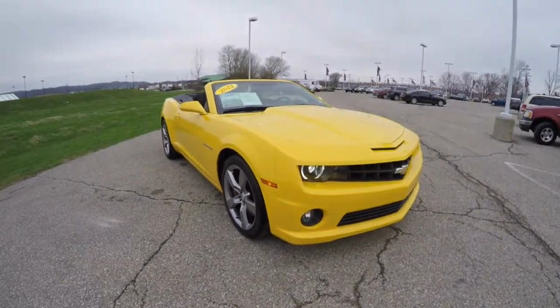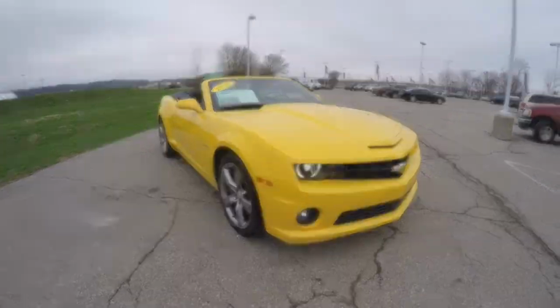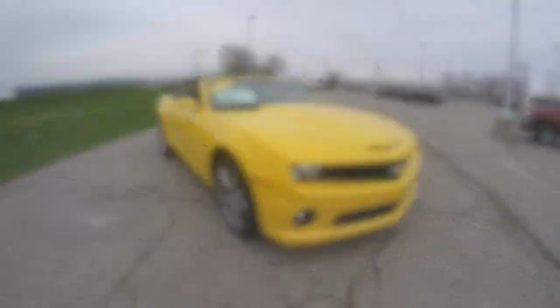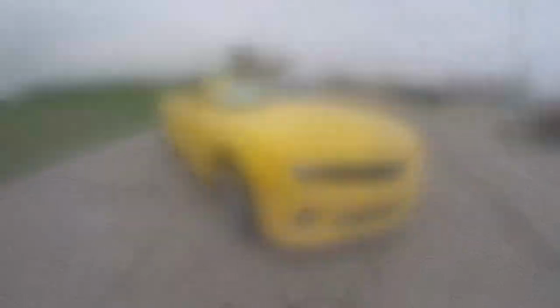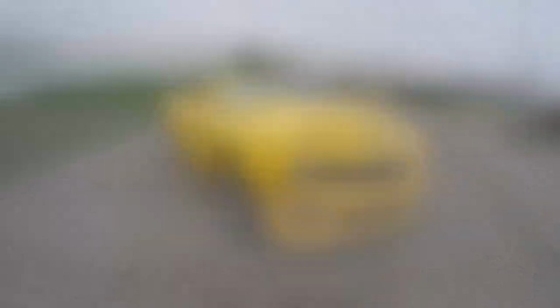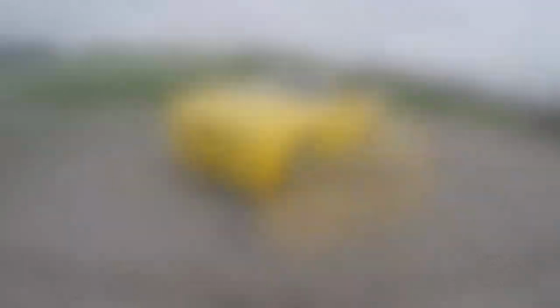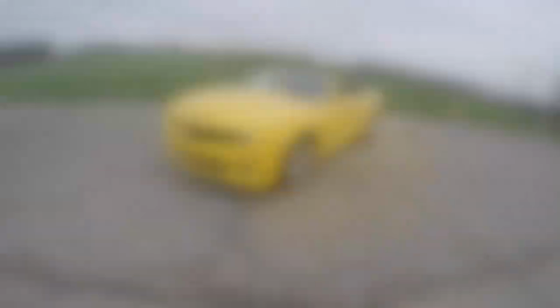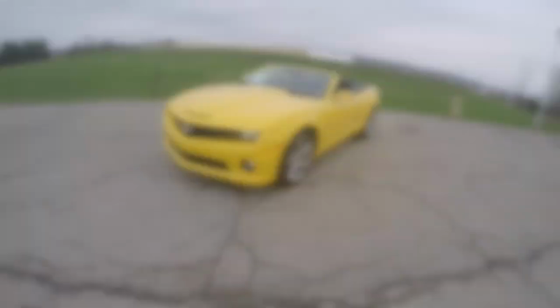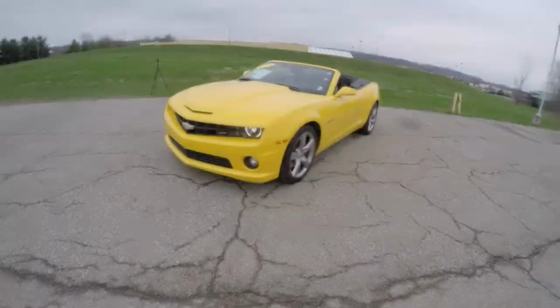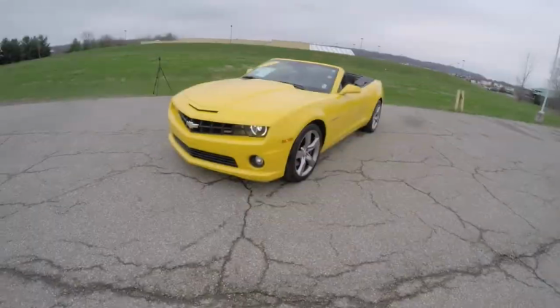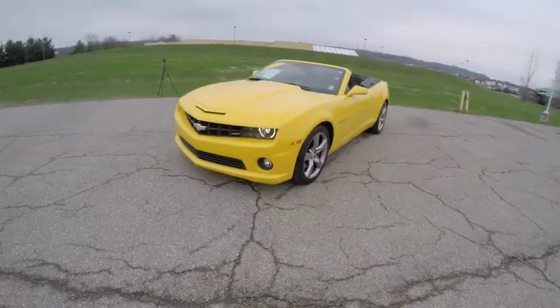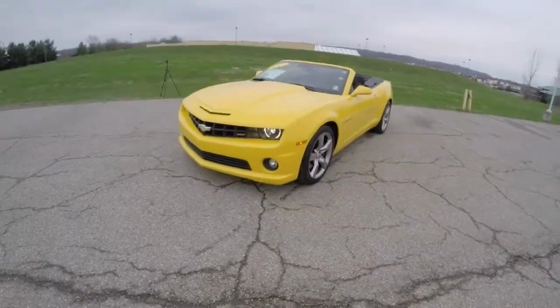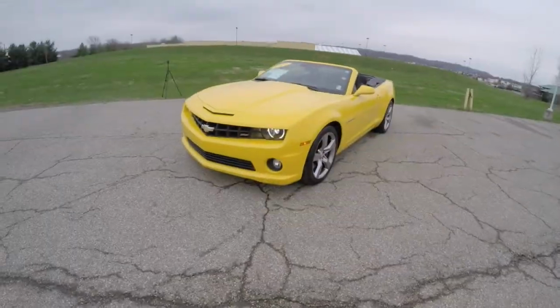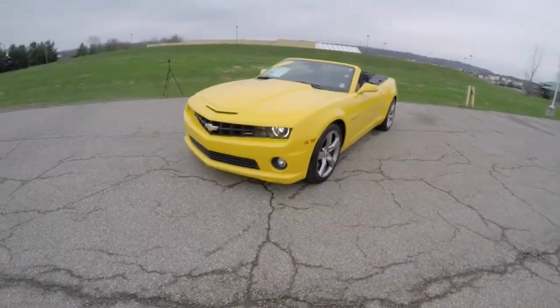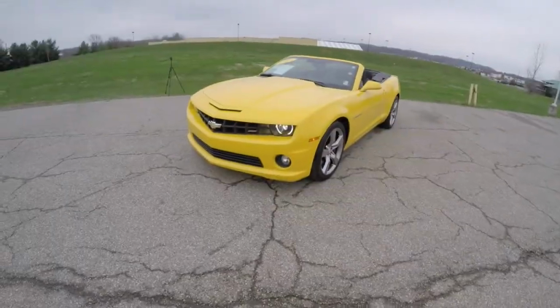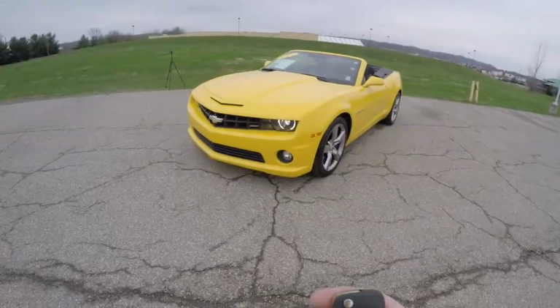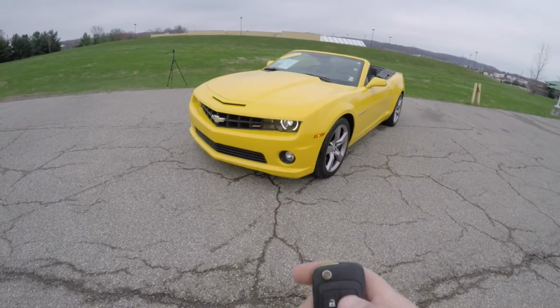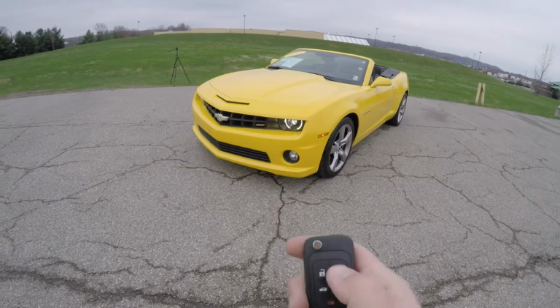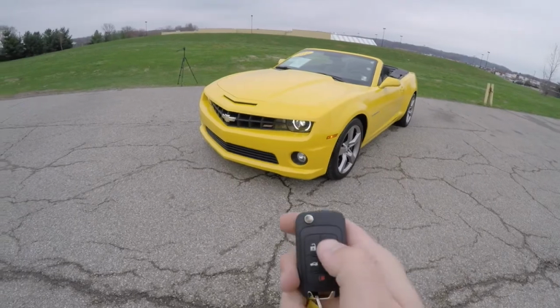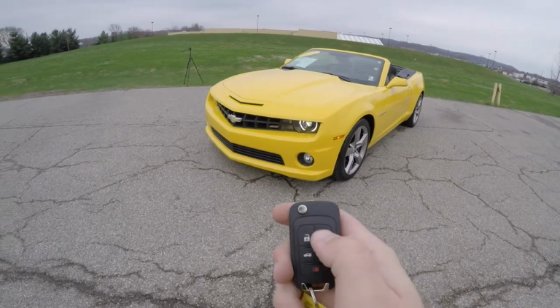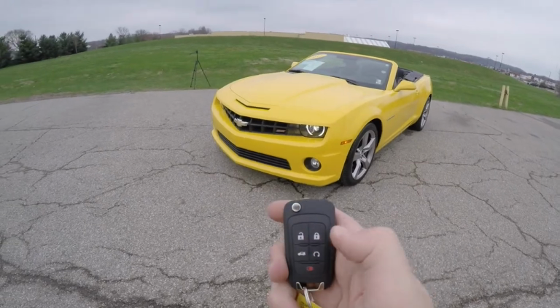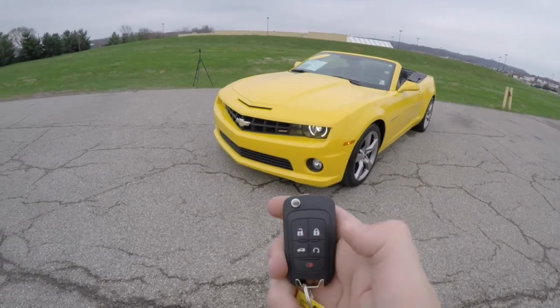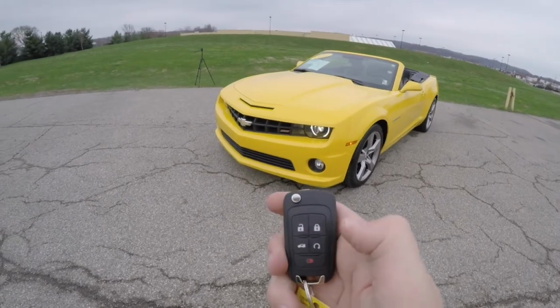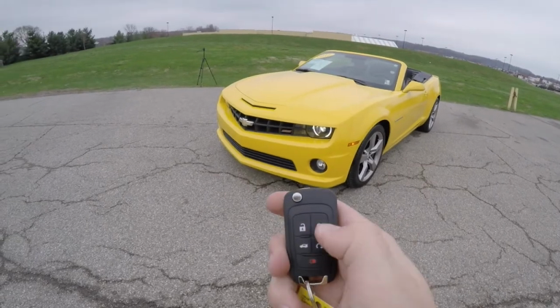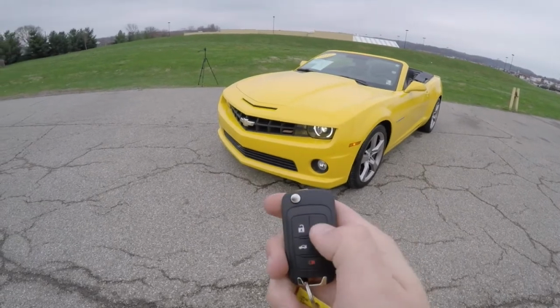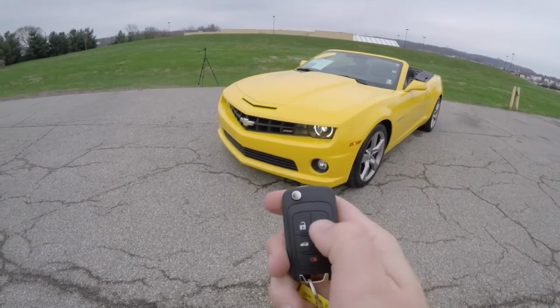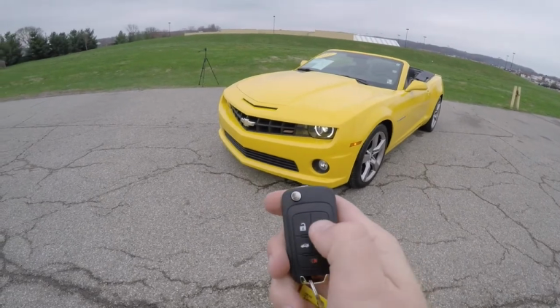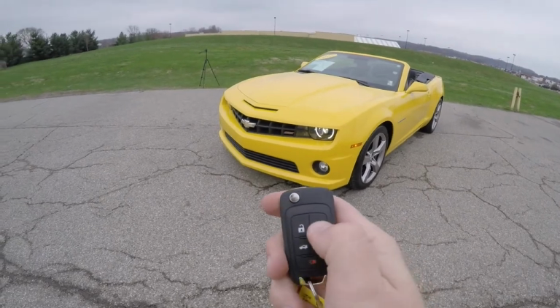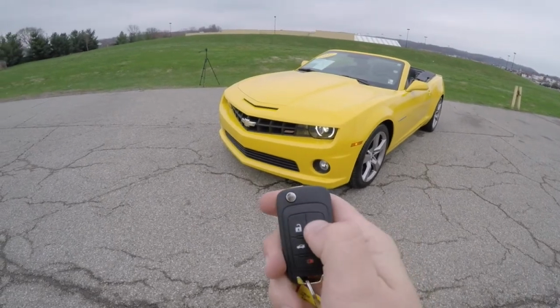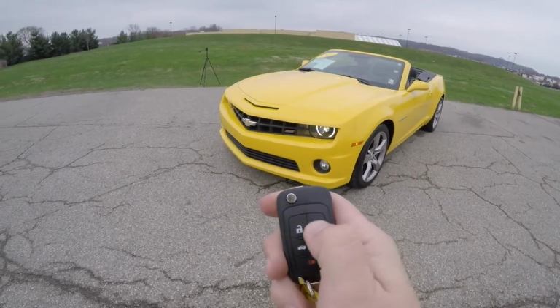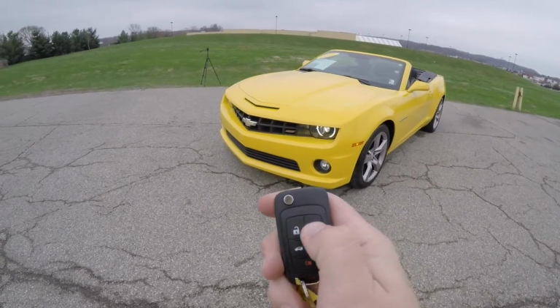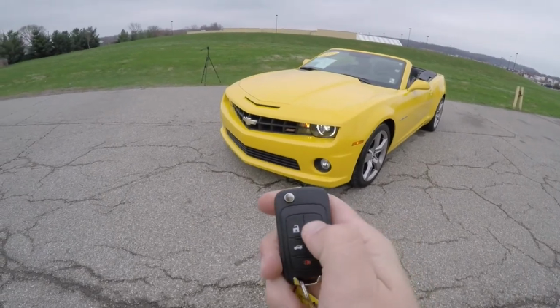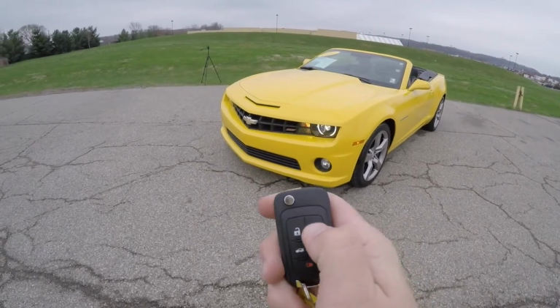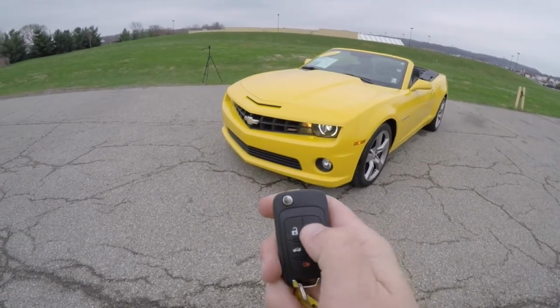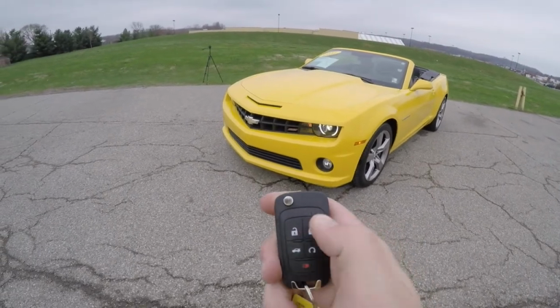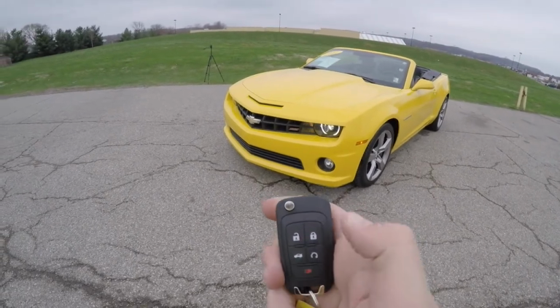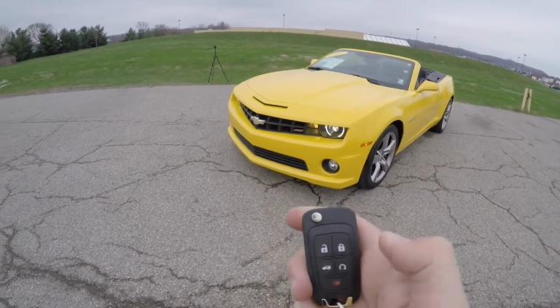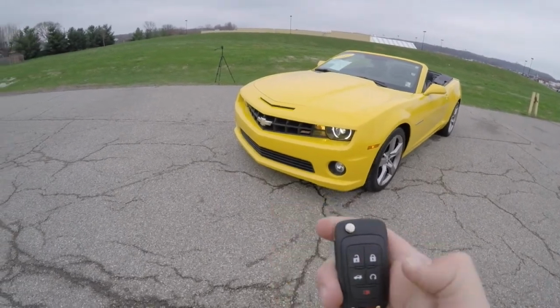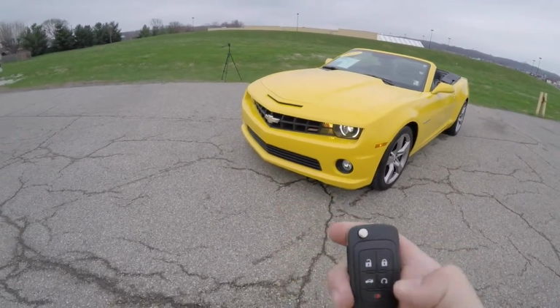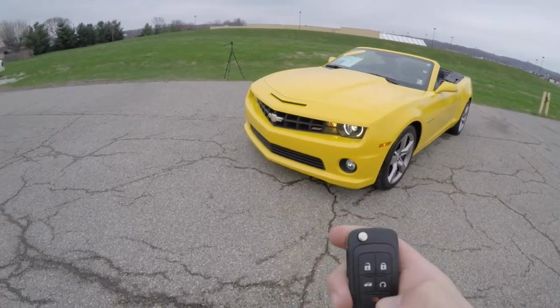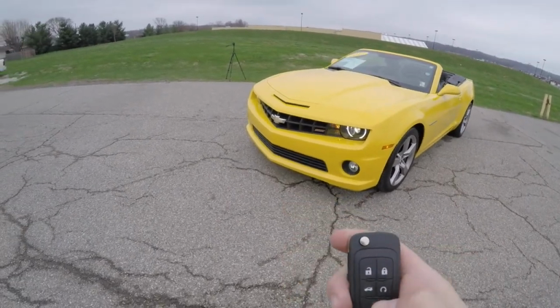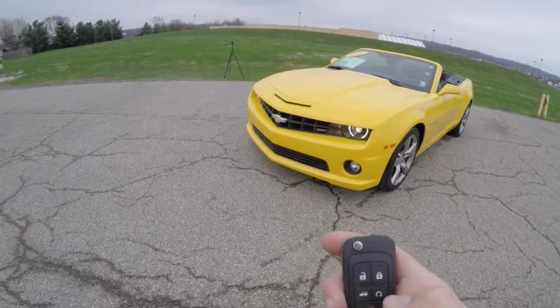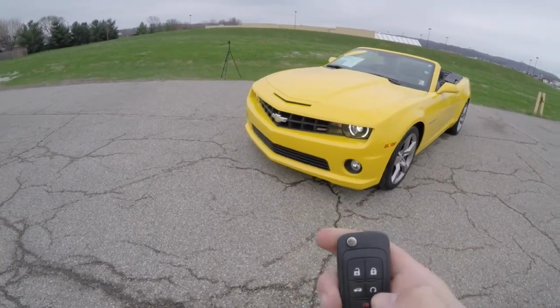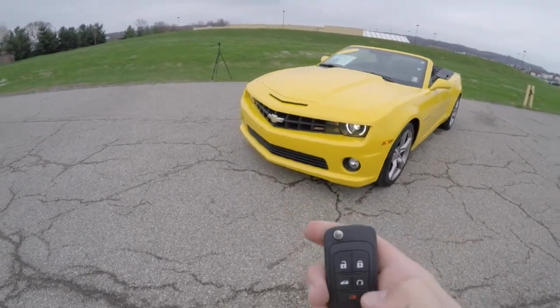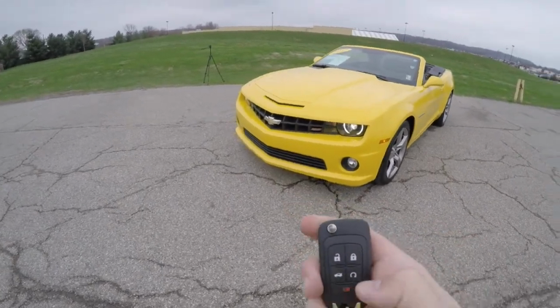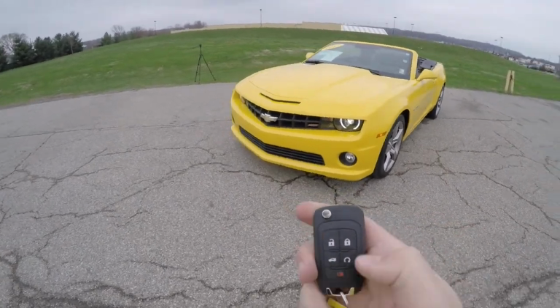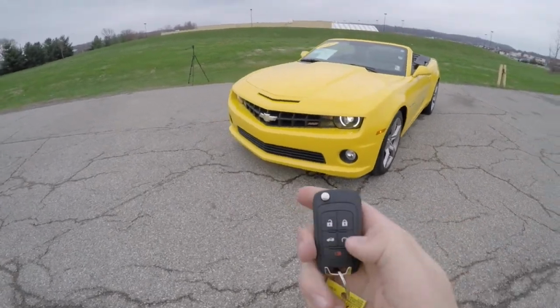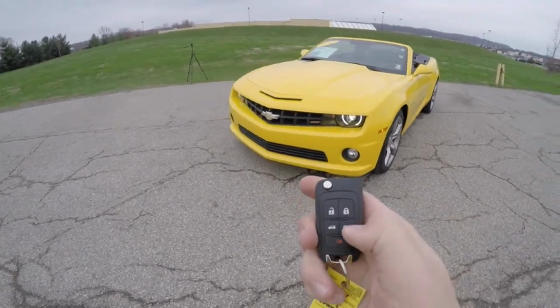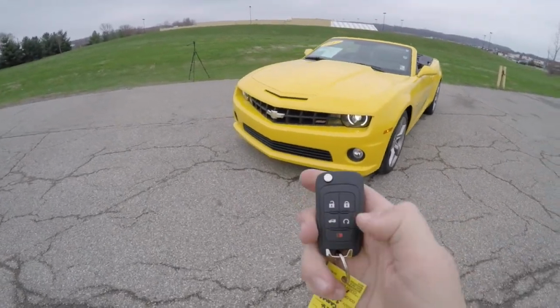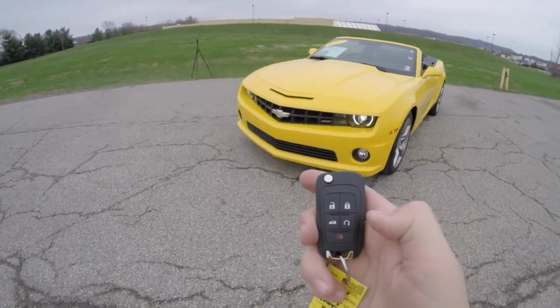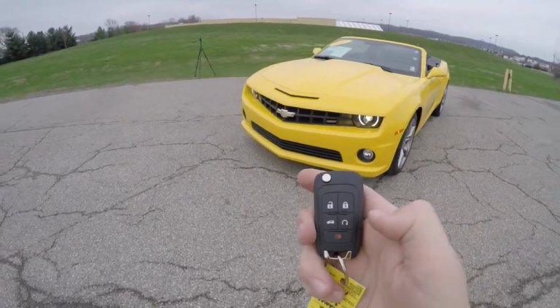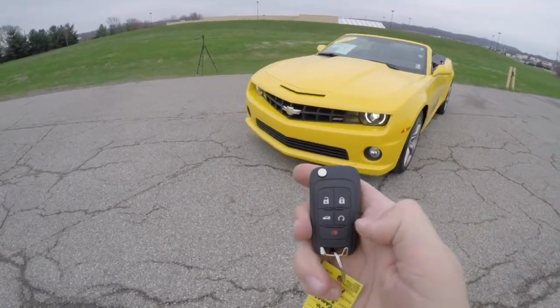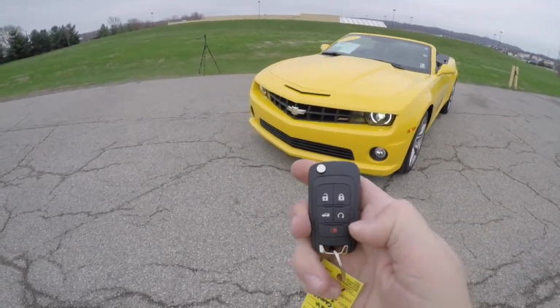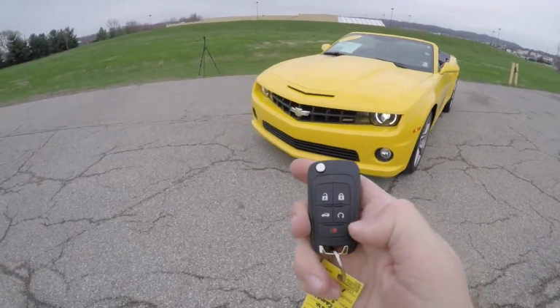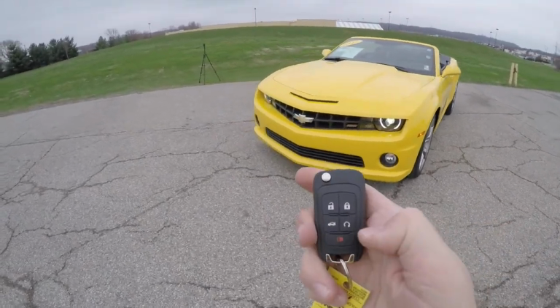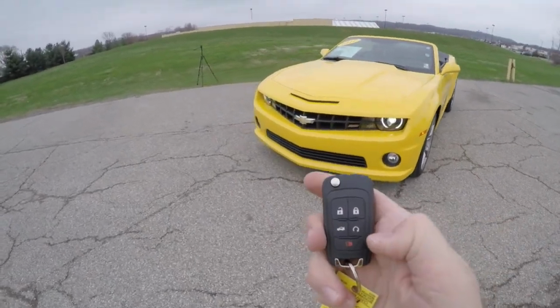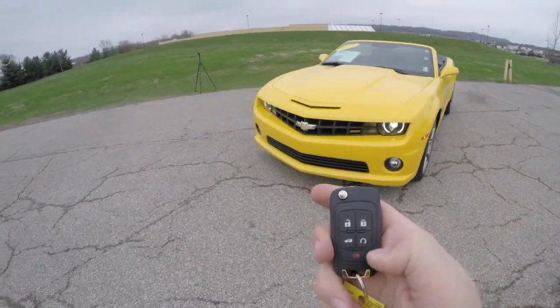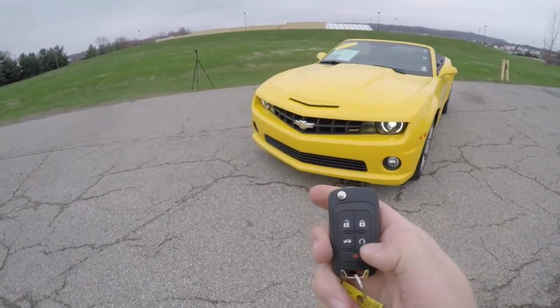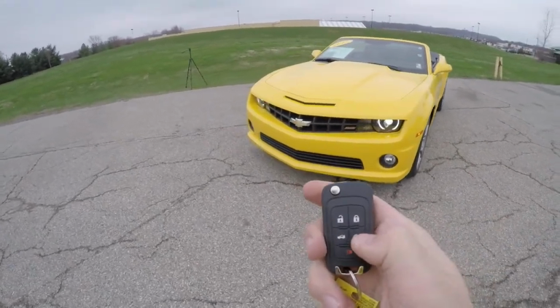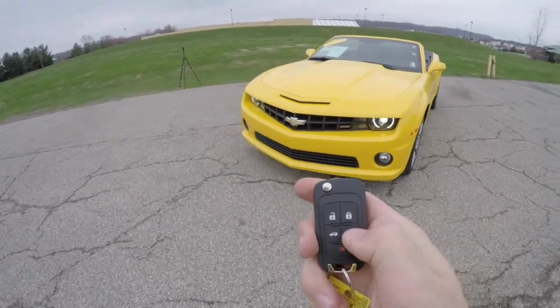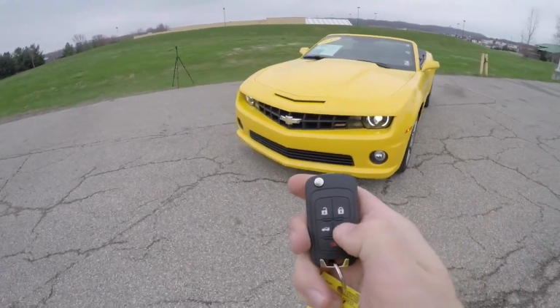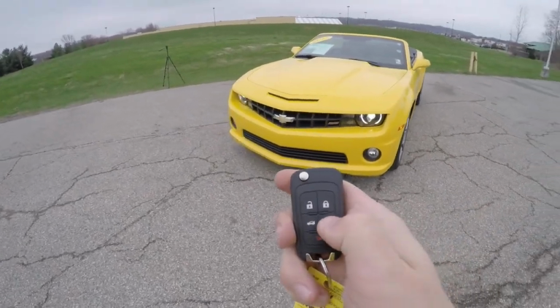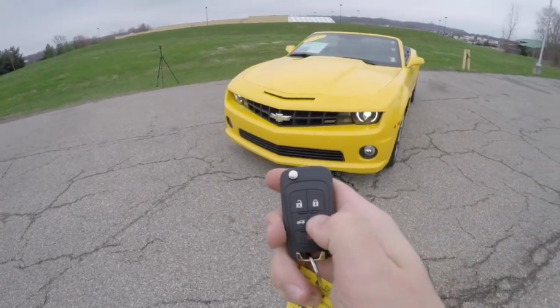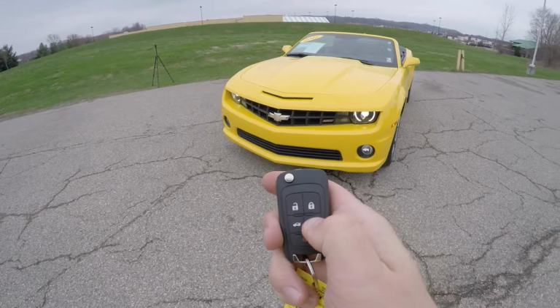To activate the remote start, simply lock the vehicle and press and hold the remote start button for about four seconds.